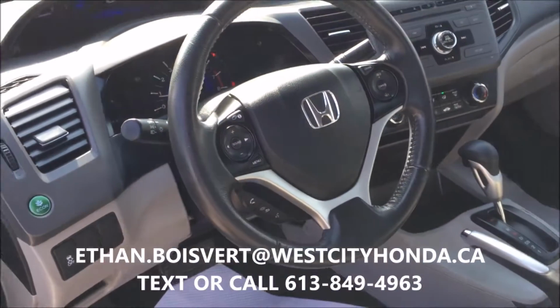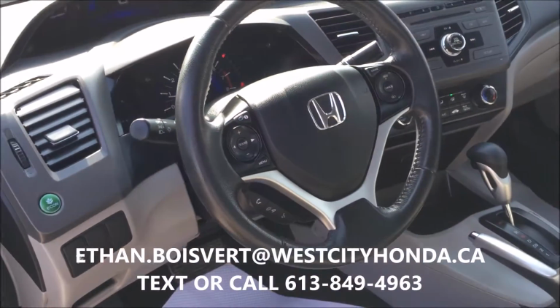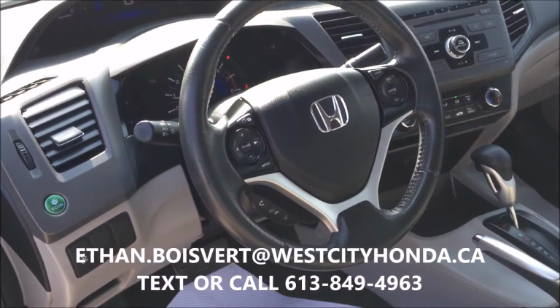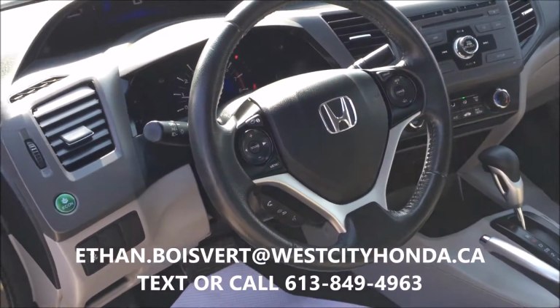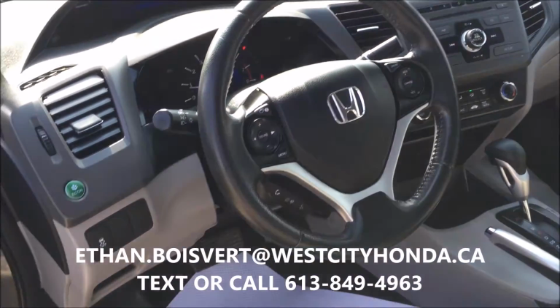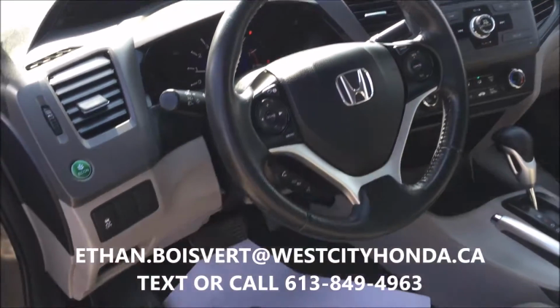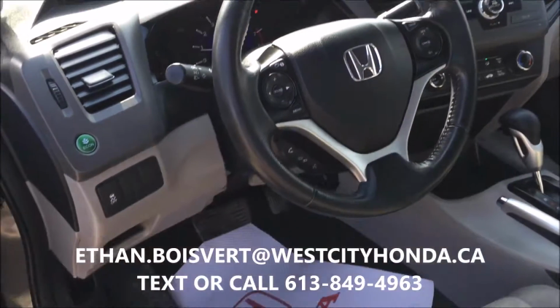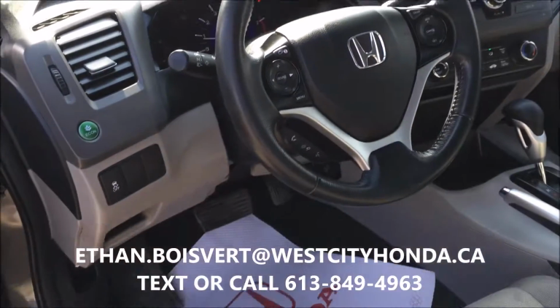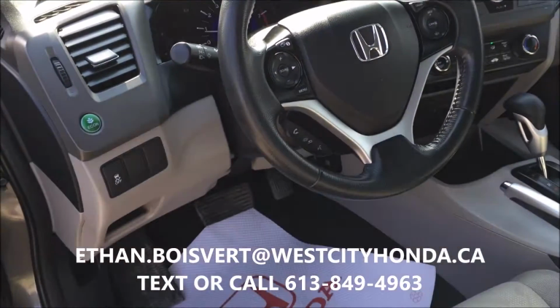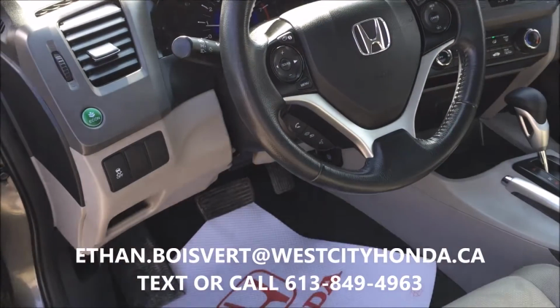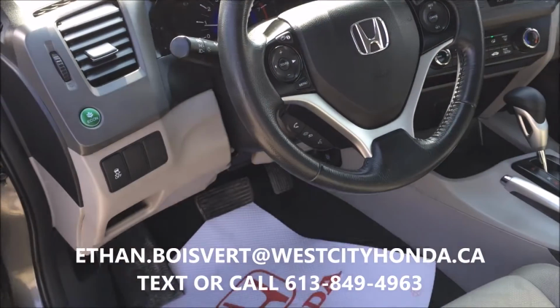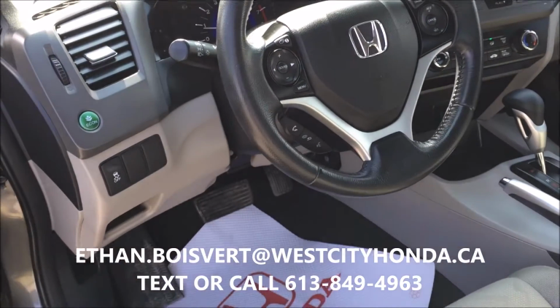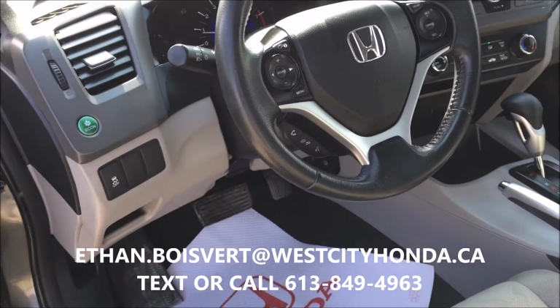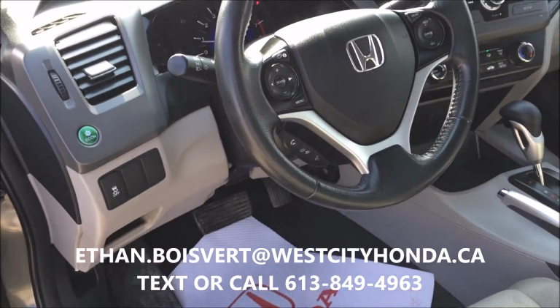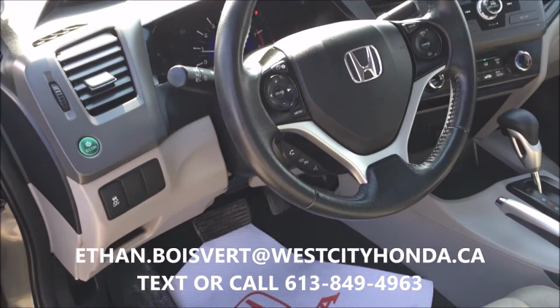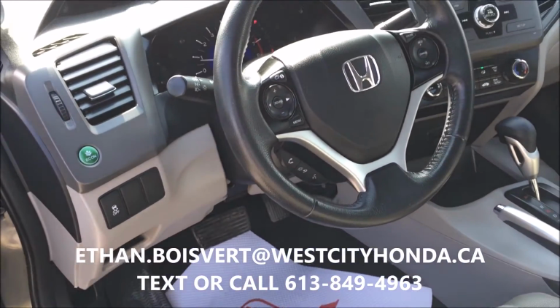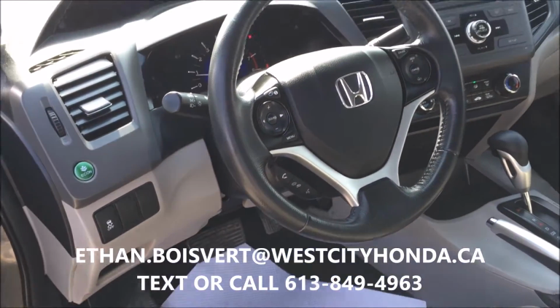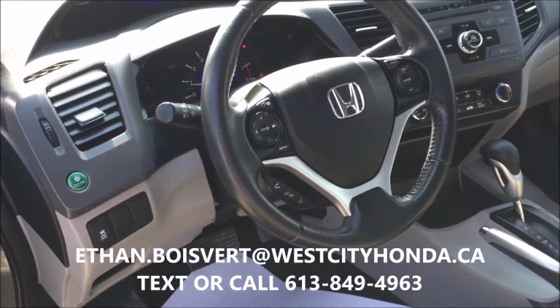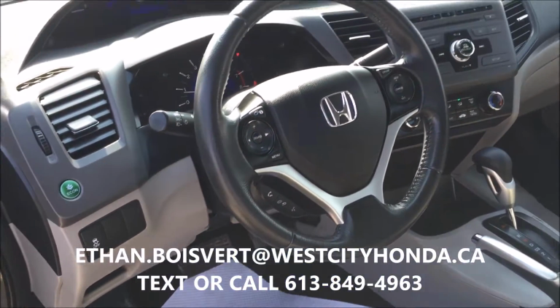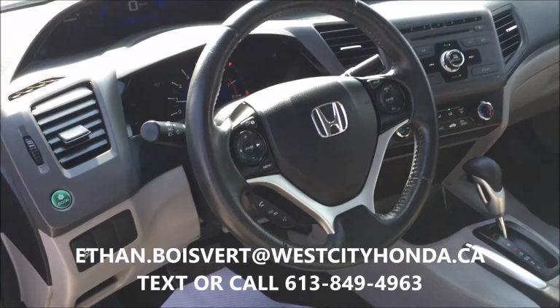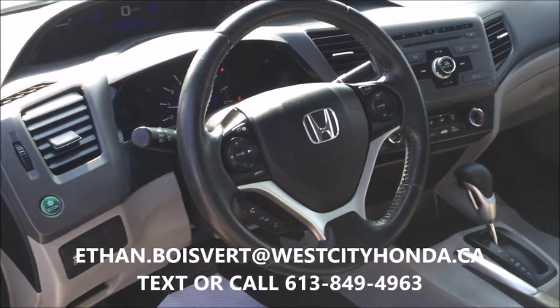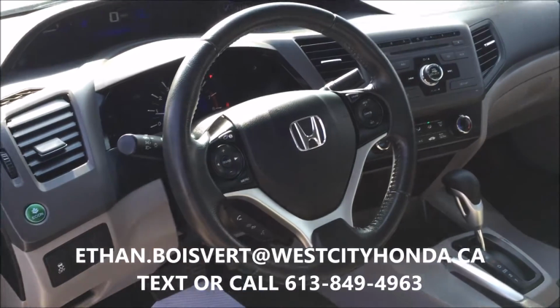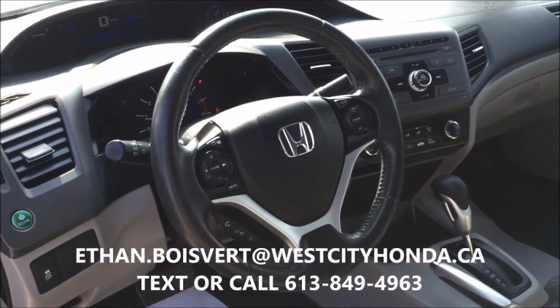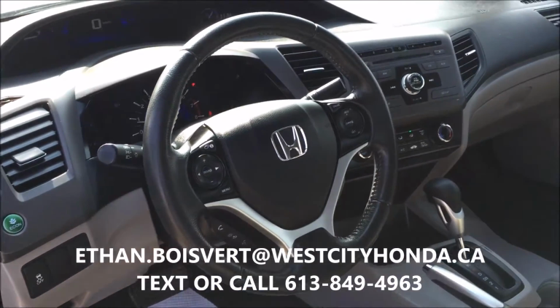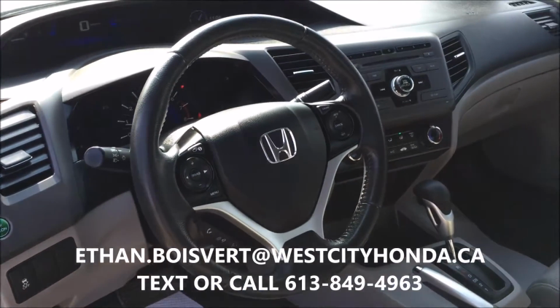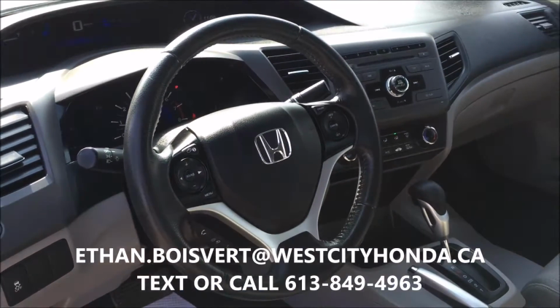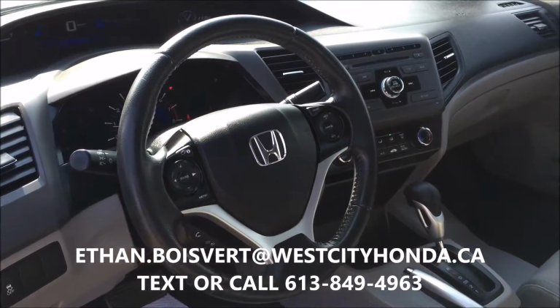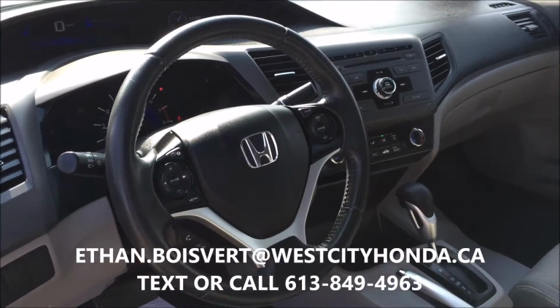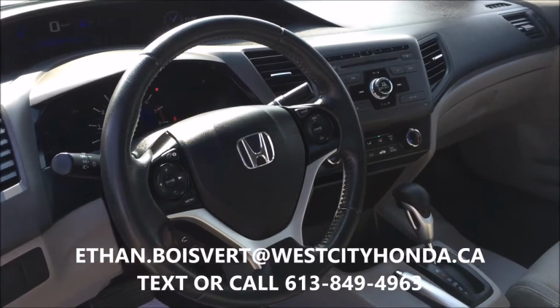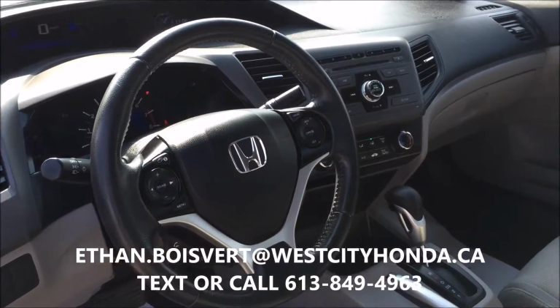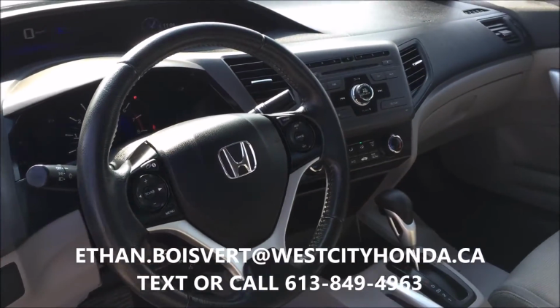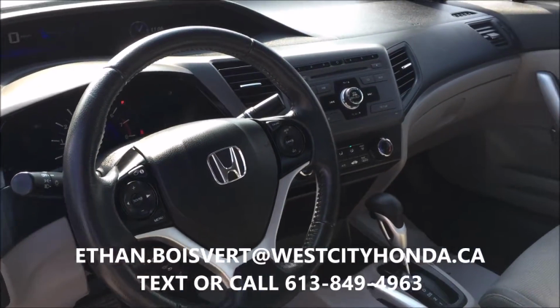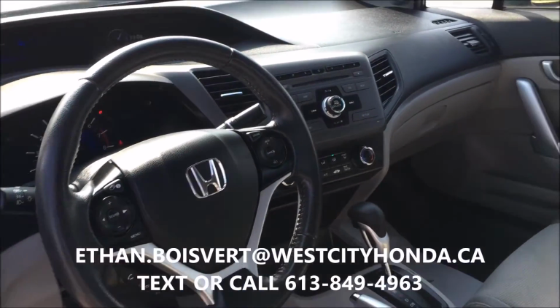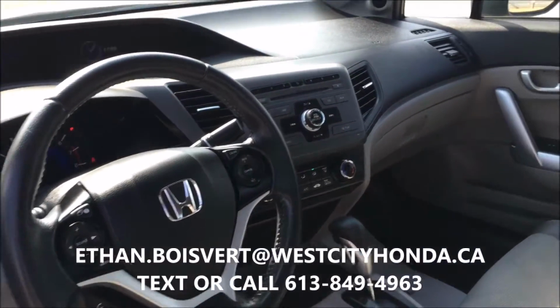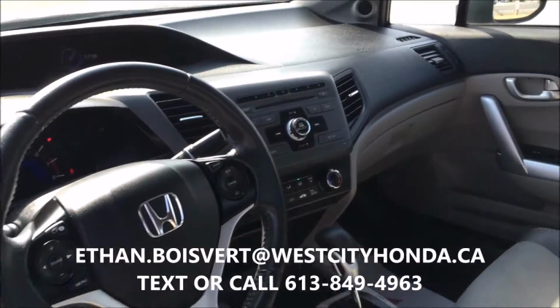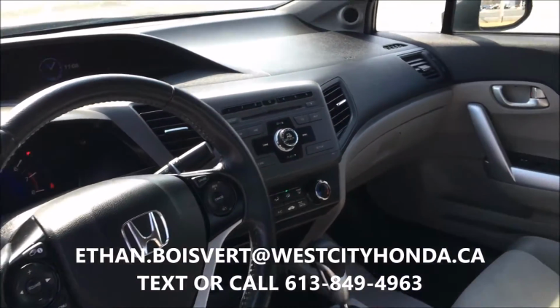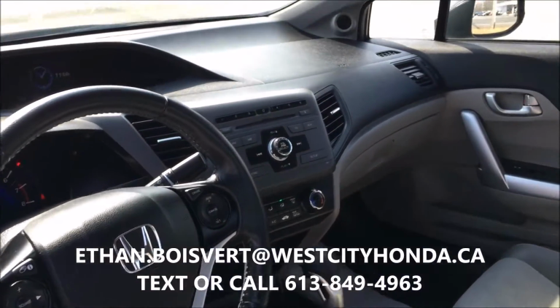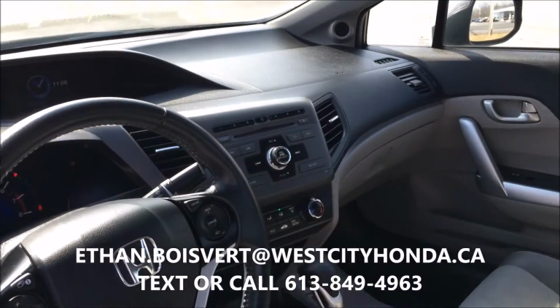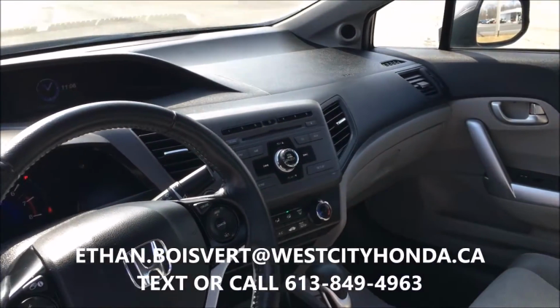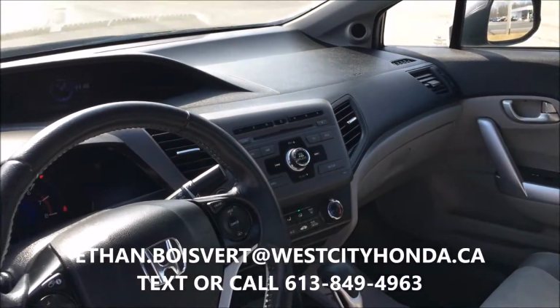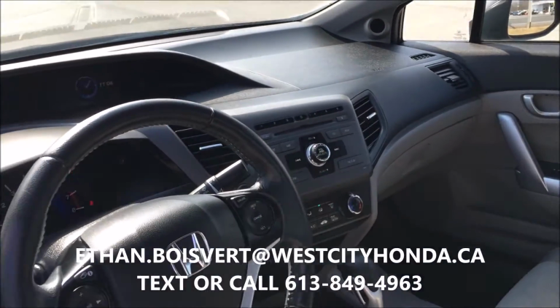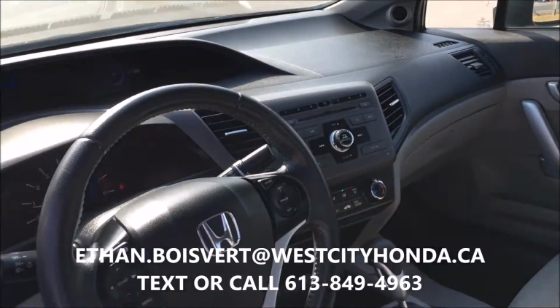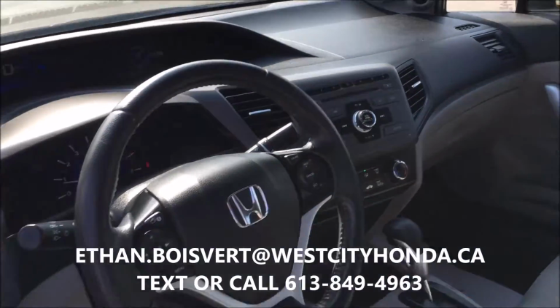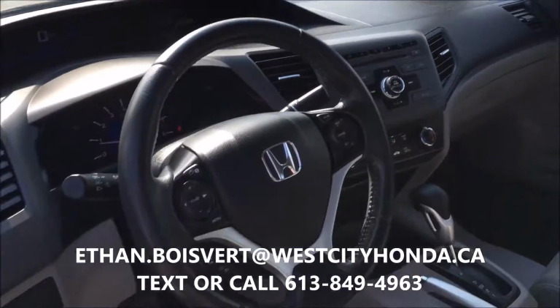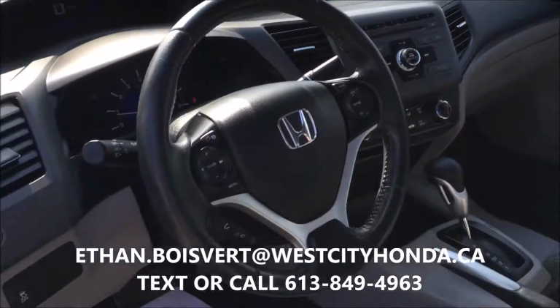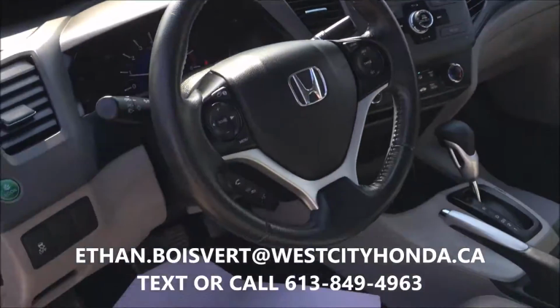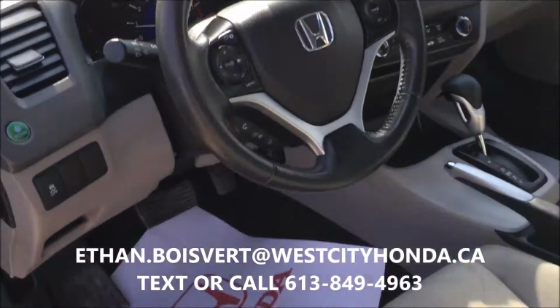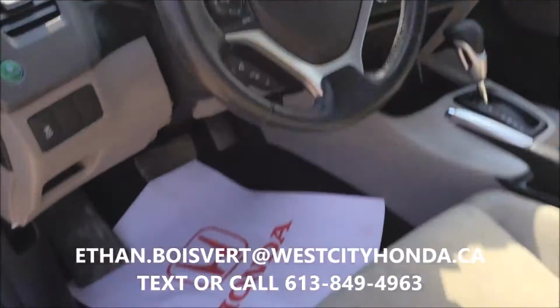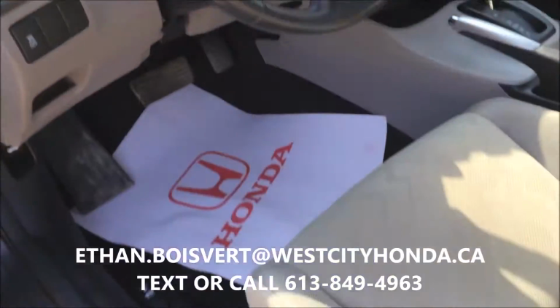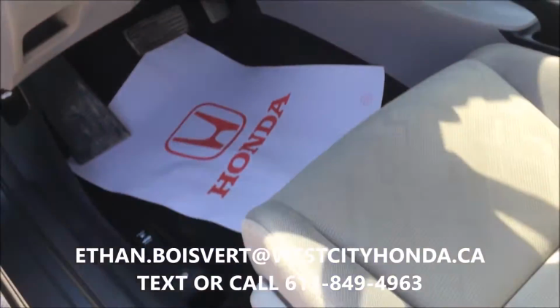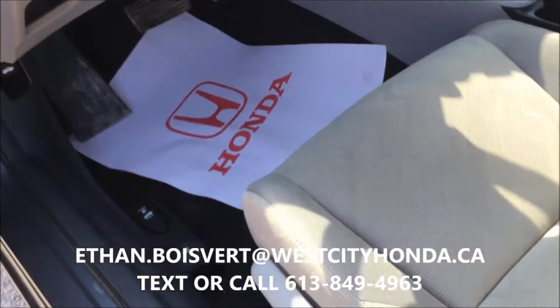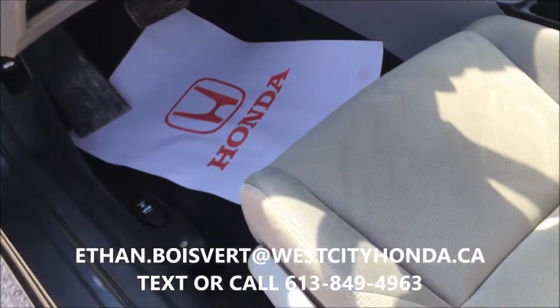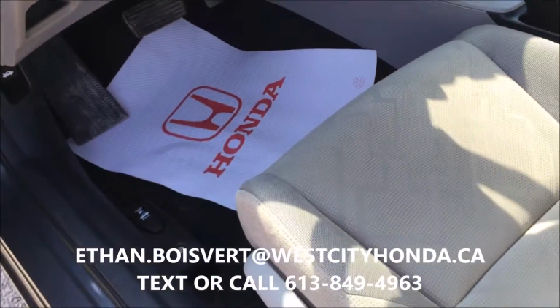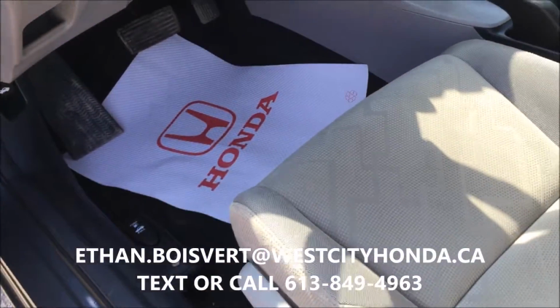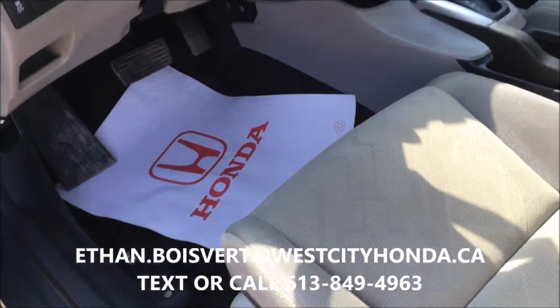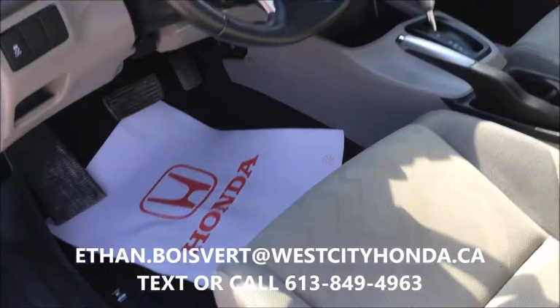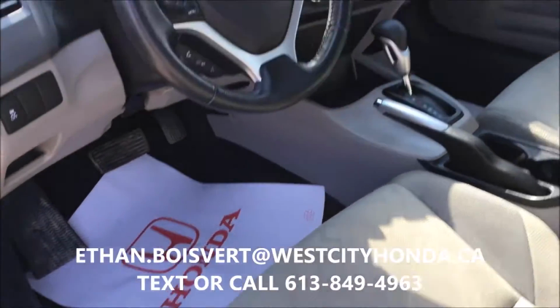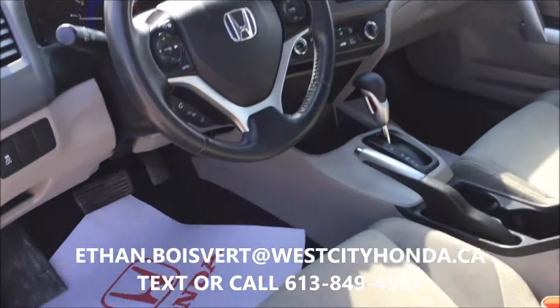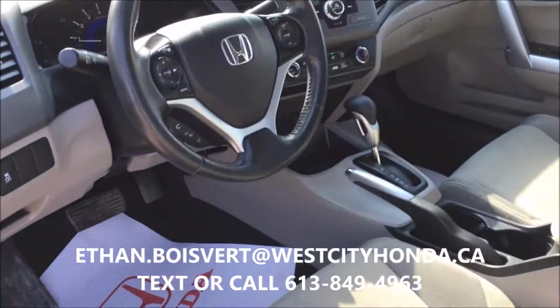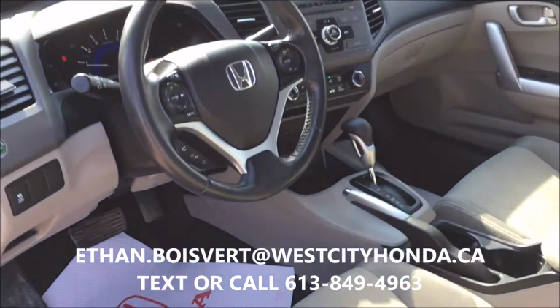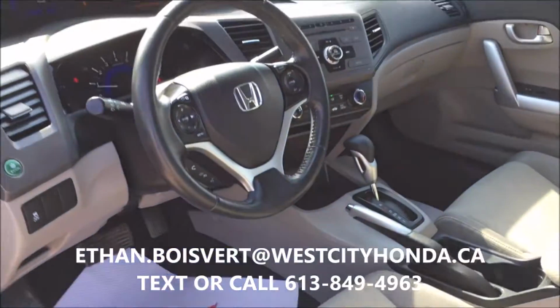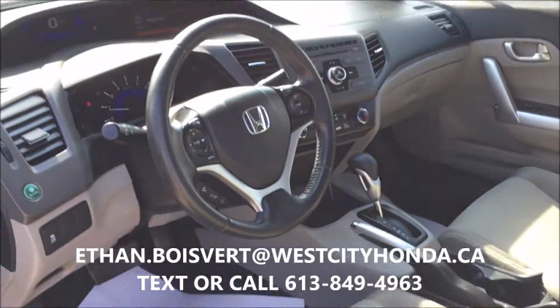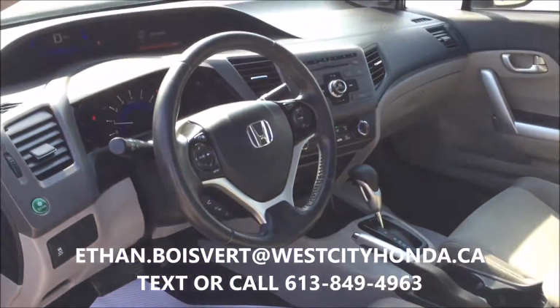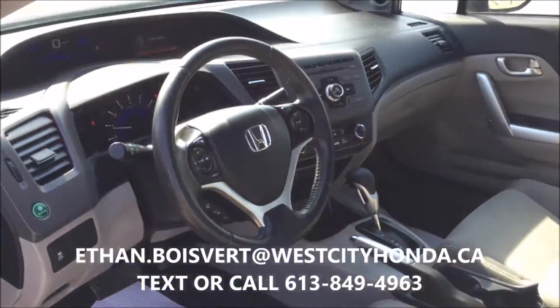Any questions on this, just shoot me a text or call 613-849-4963. I'd be happy to help. Thank you.